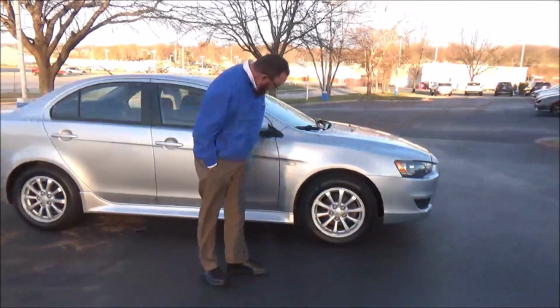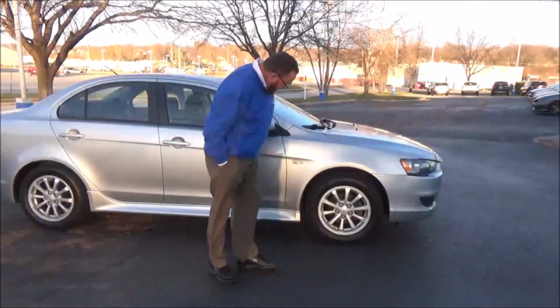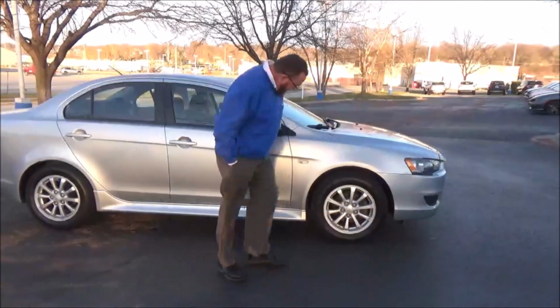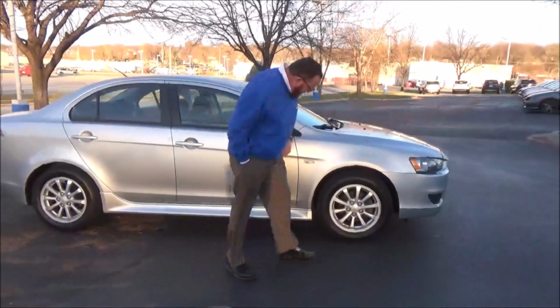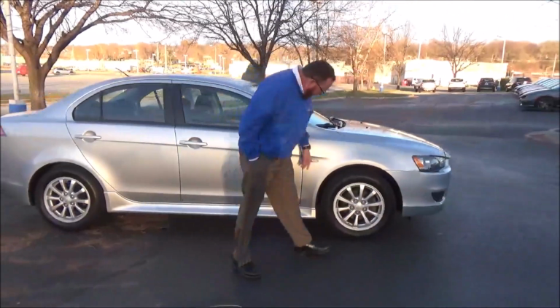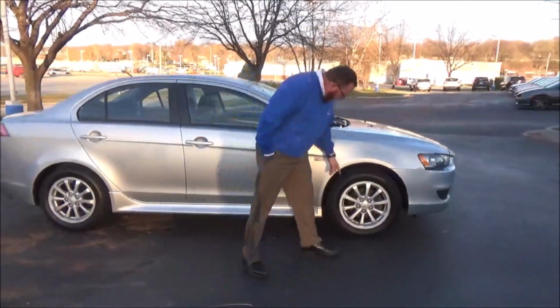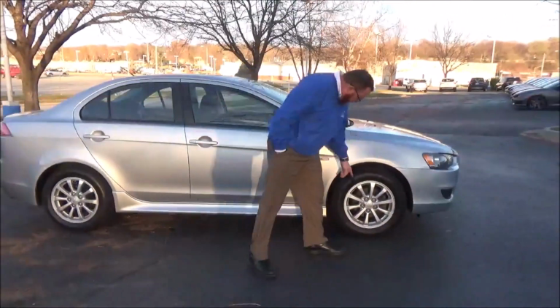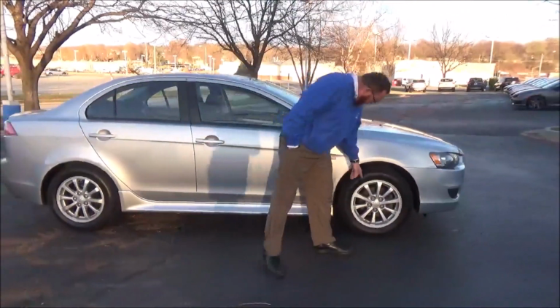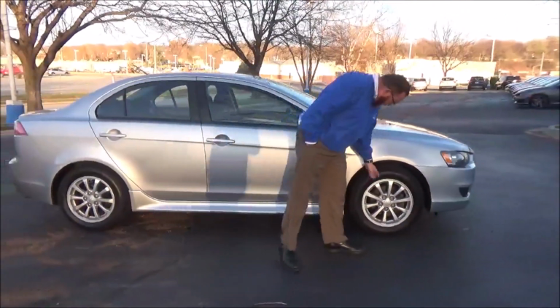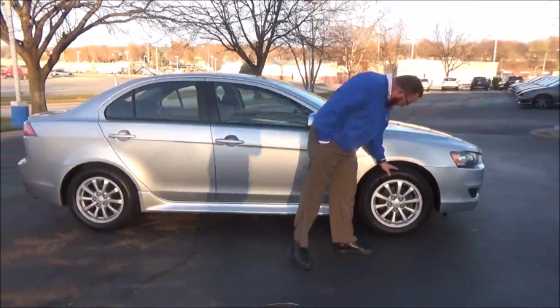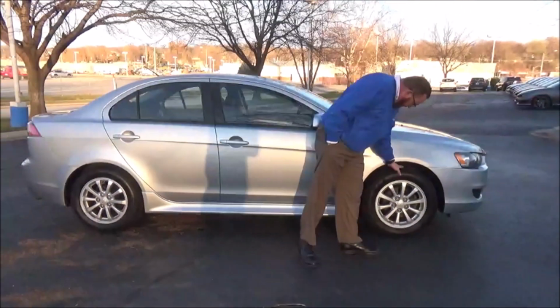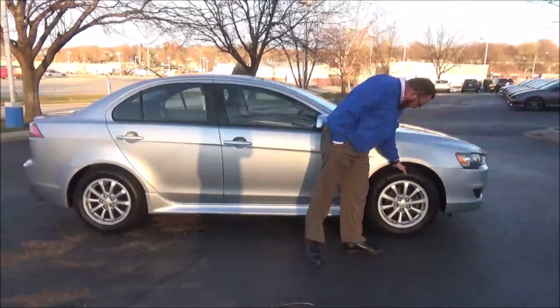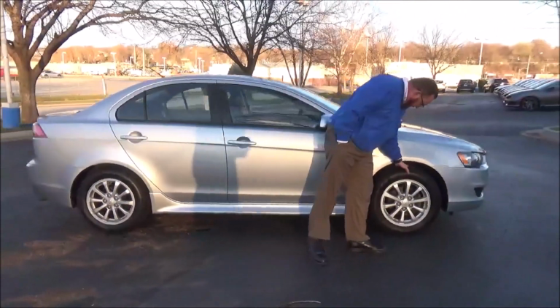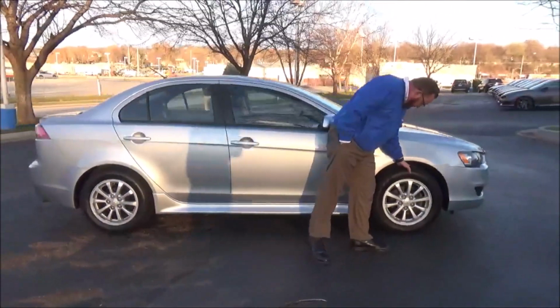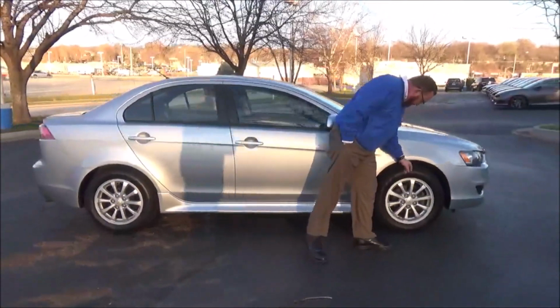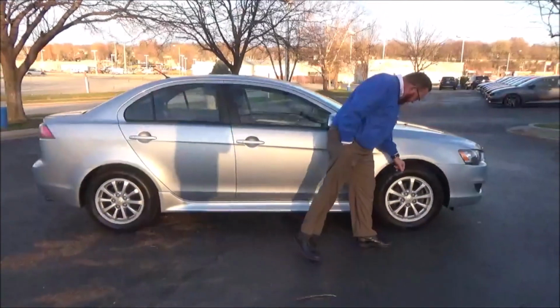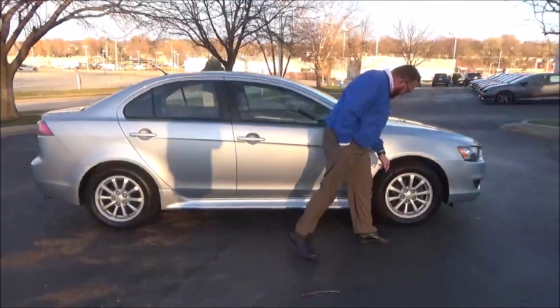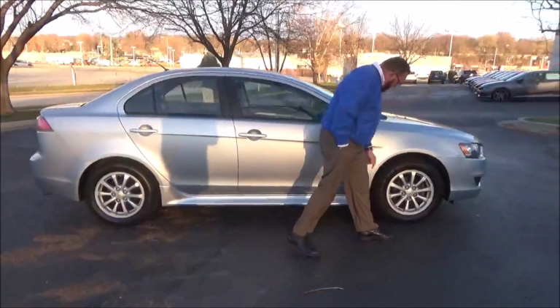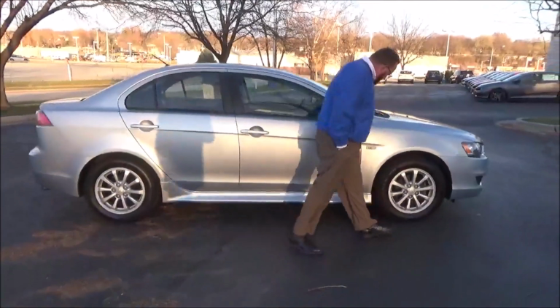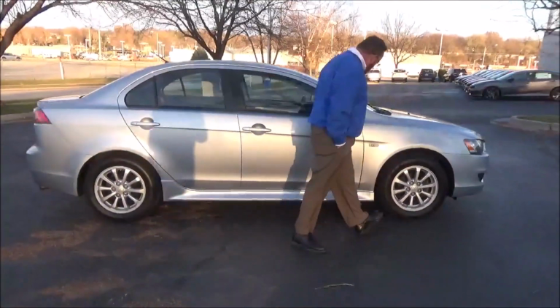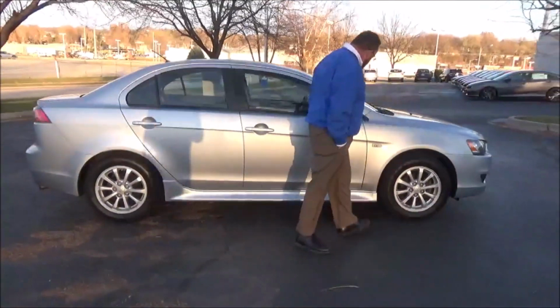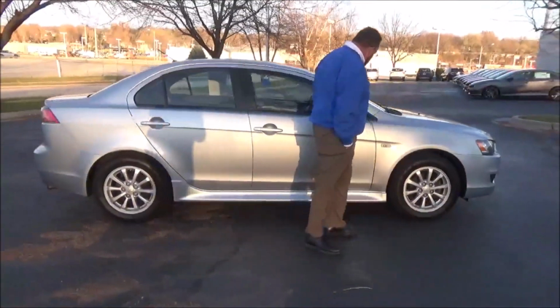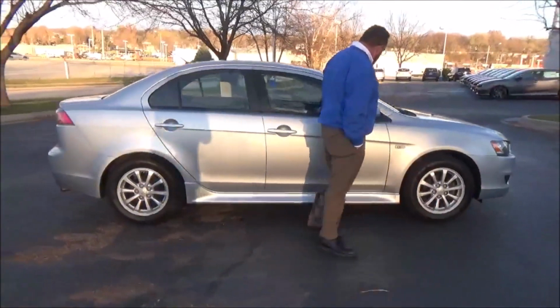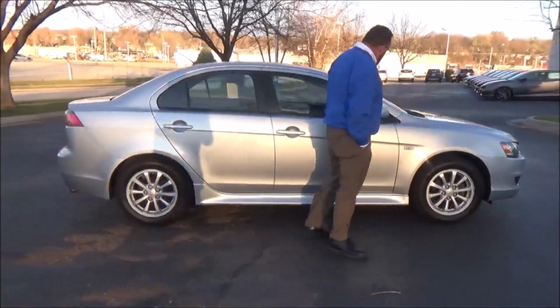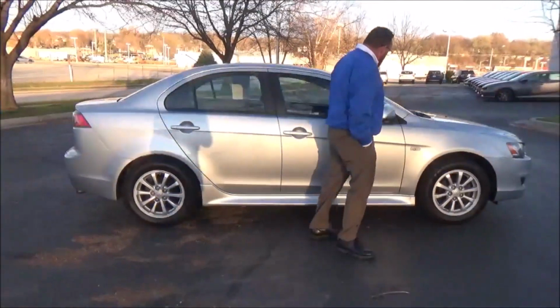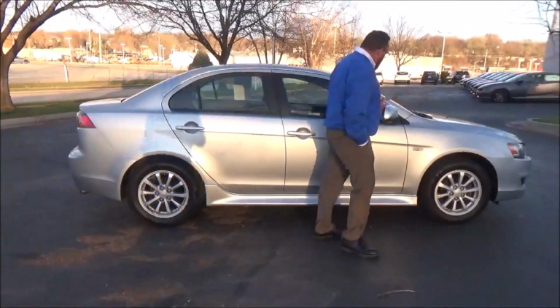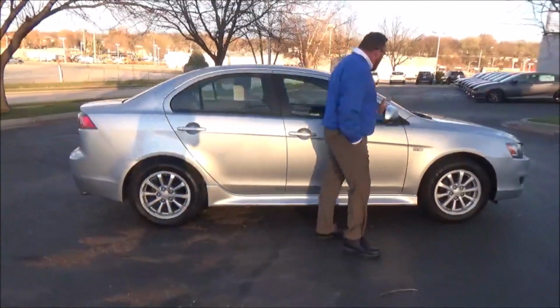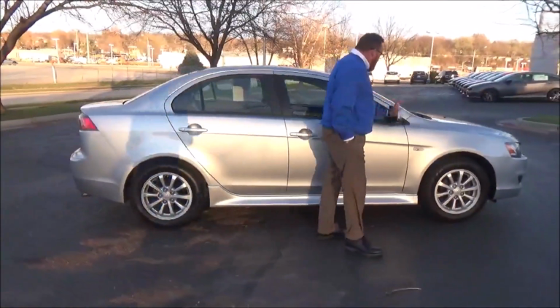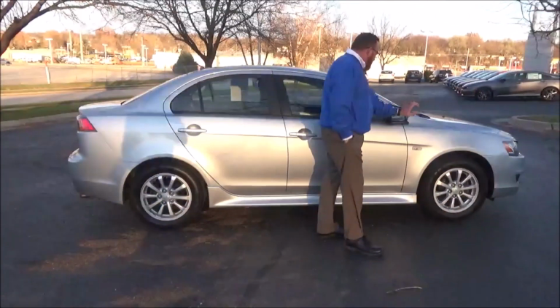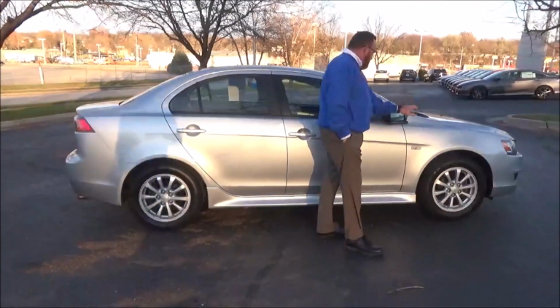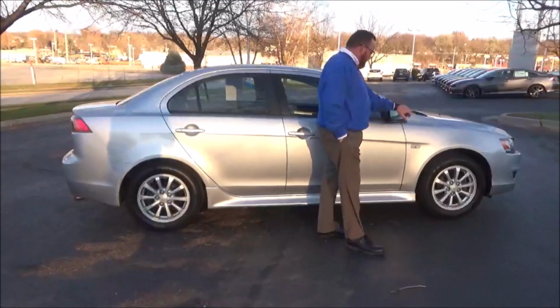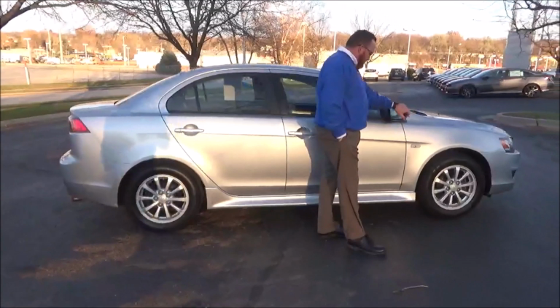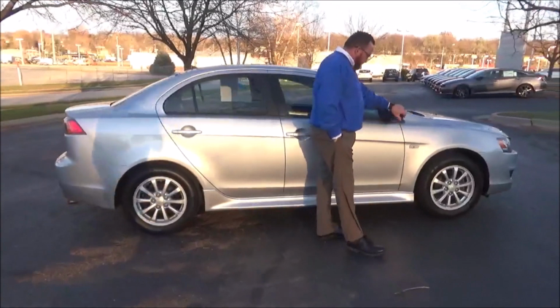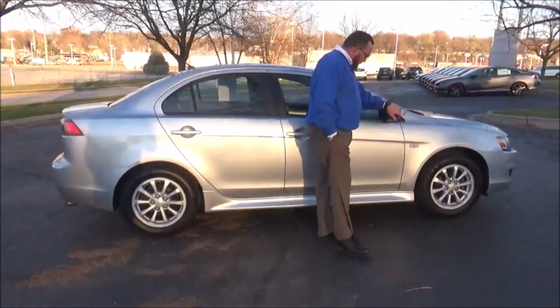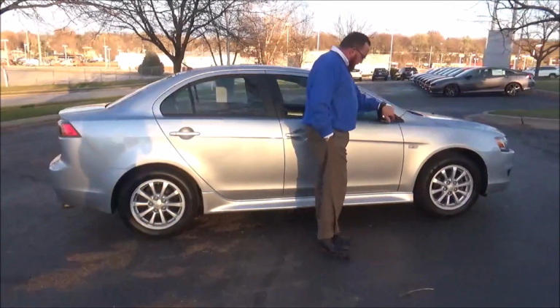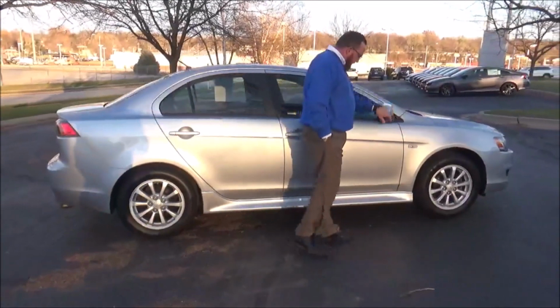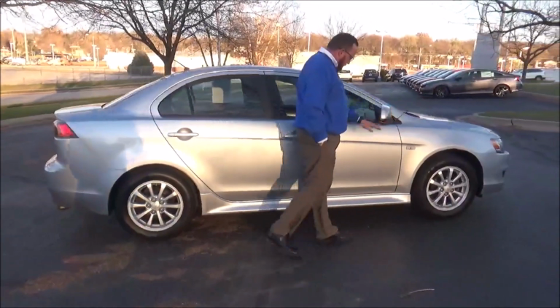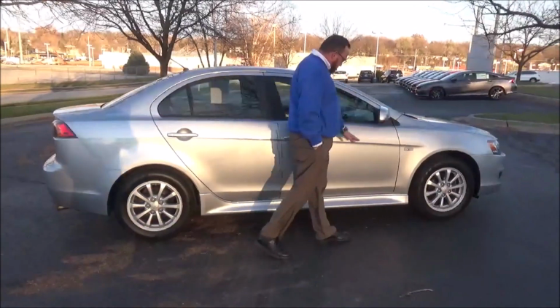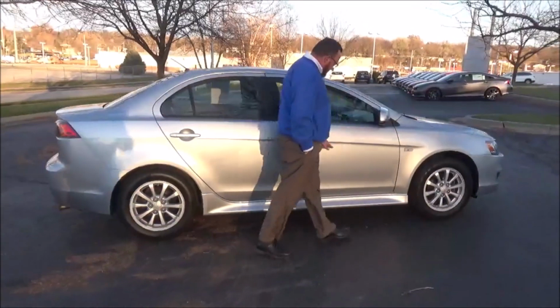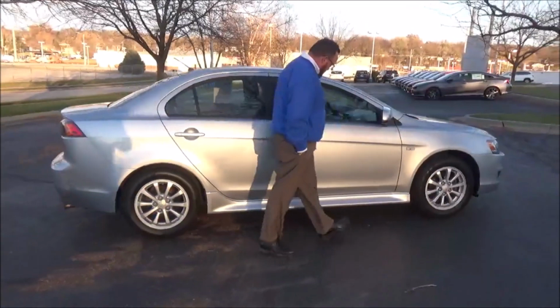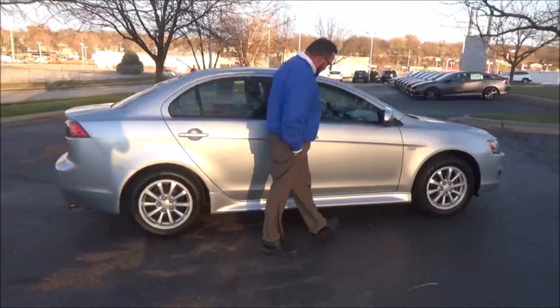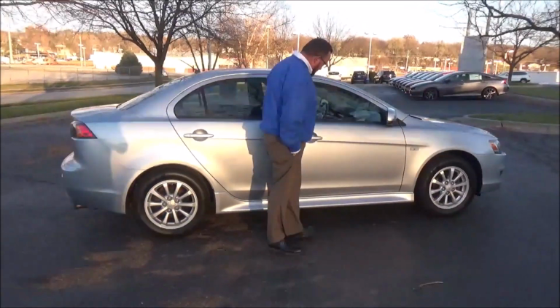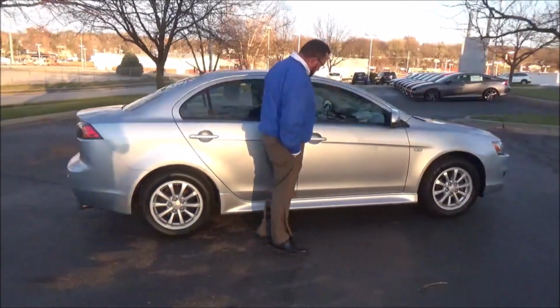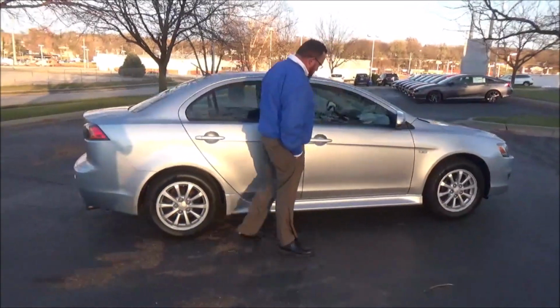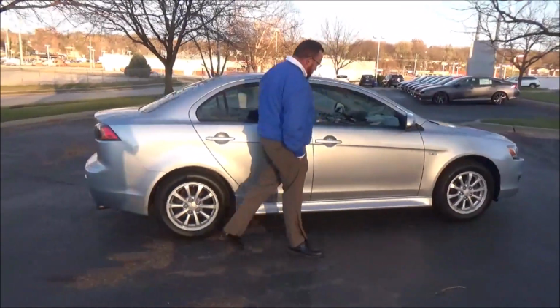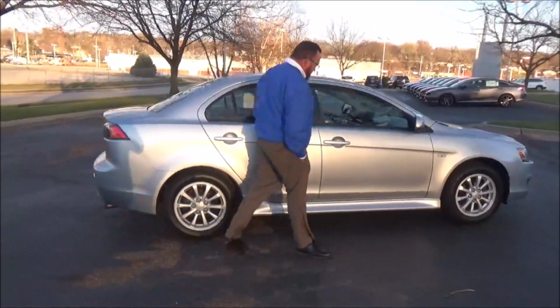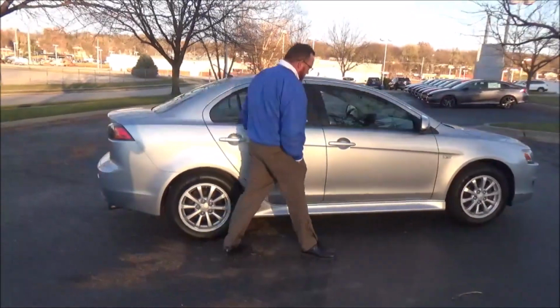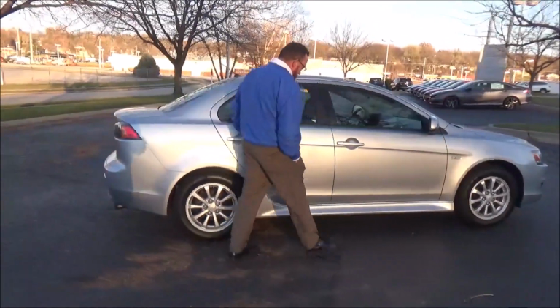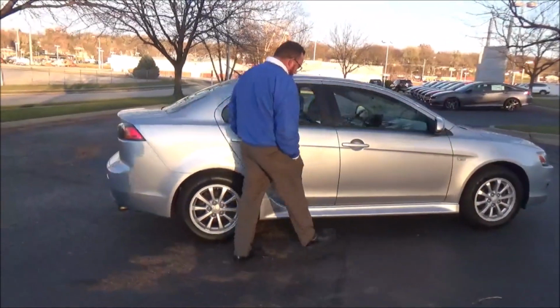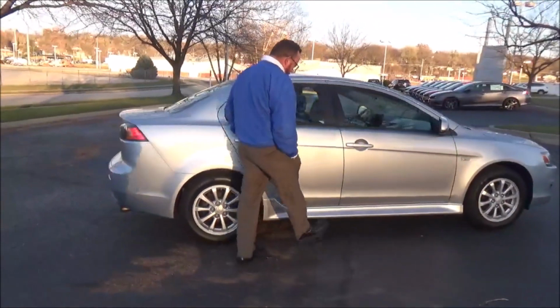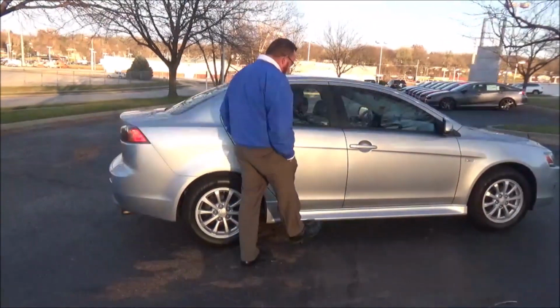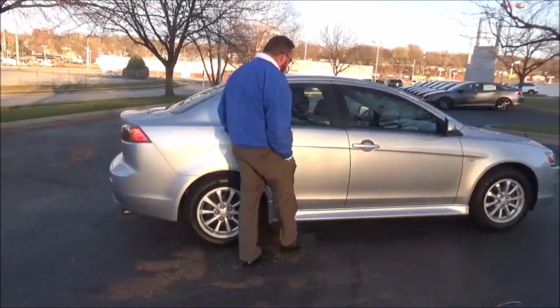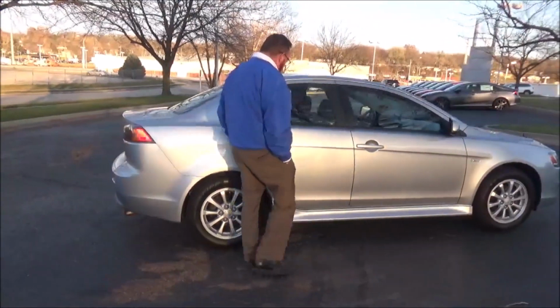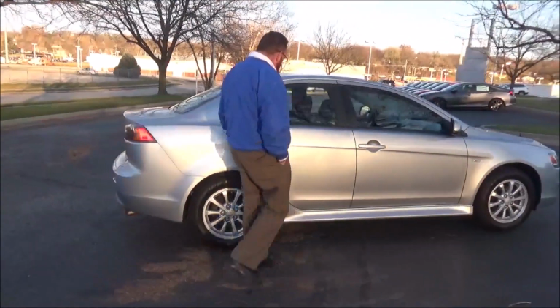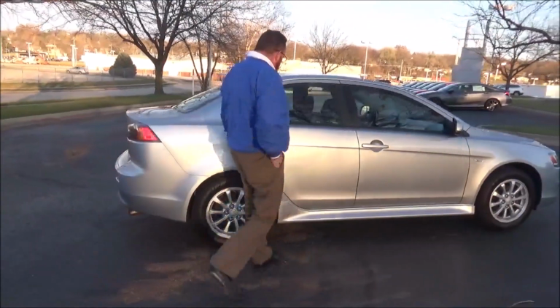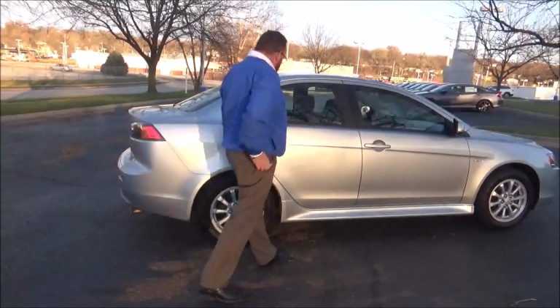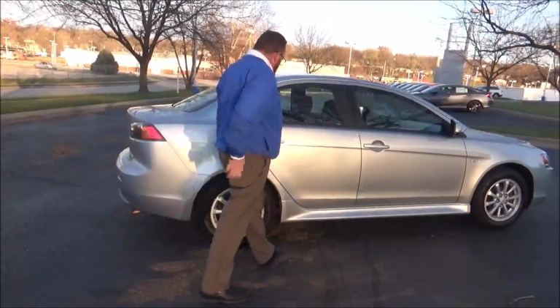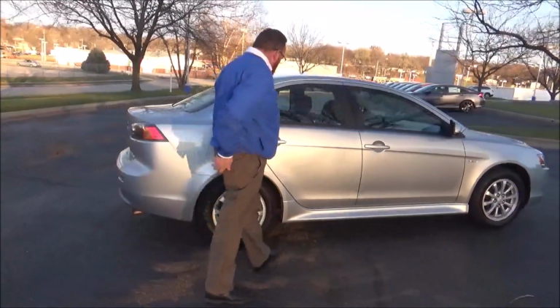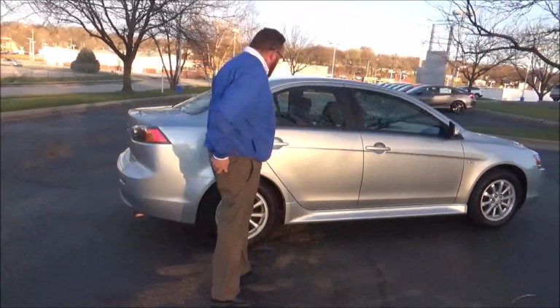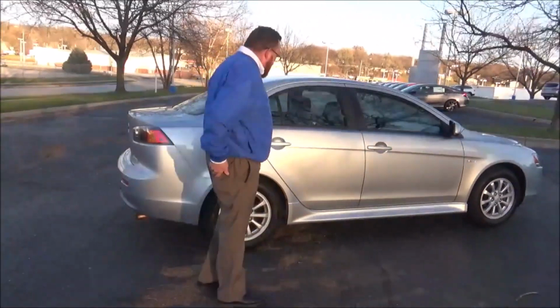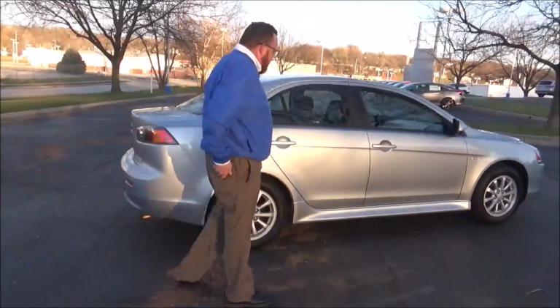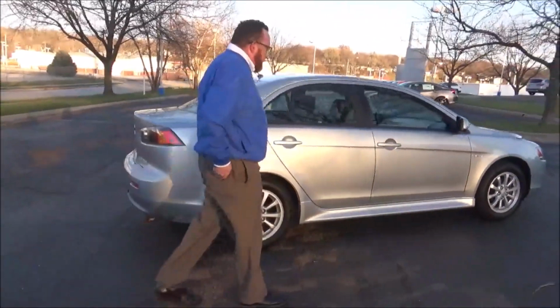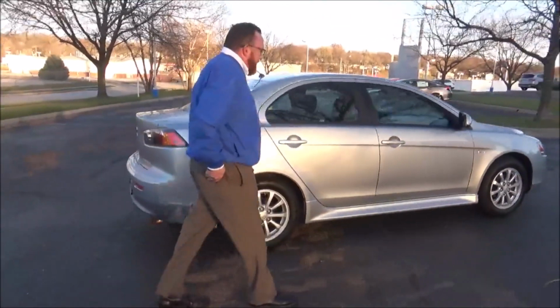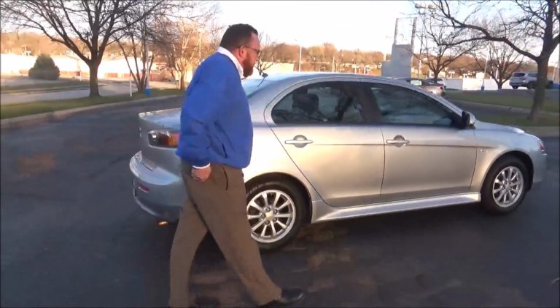16-inch alloy wheels with lots of tread on the tires, breakaway mirrors, reinforced steel door beams, lower body kit, and scarce passenger side.